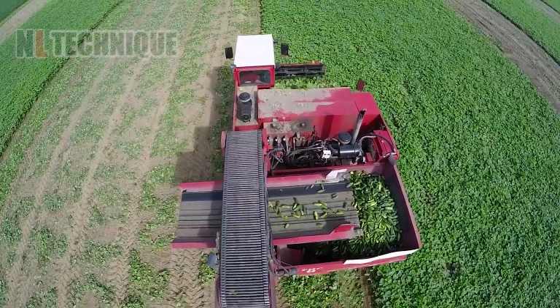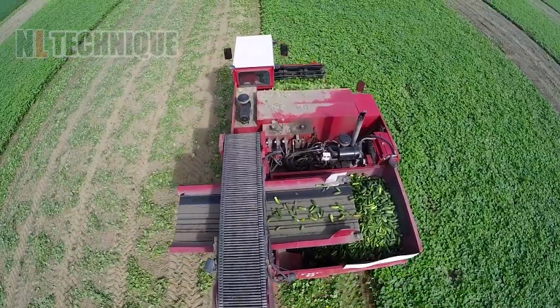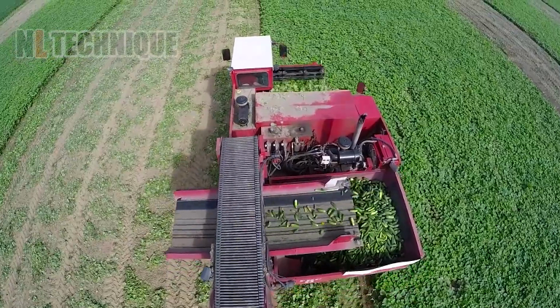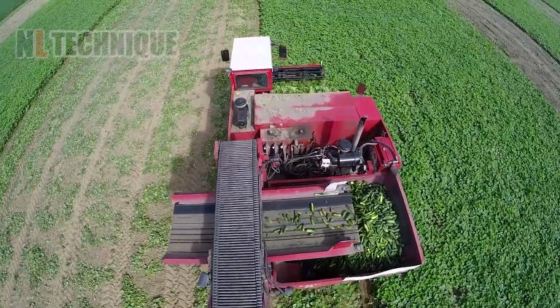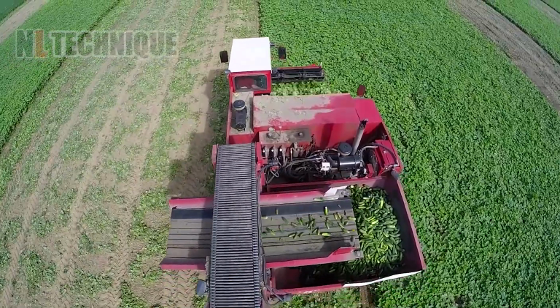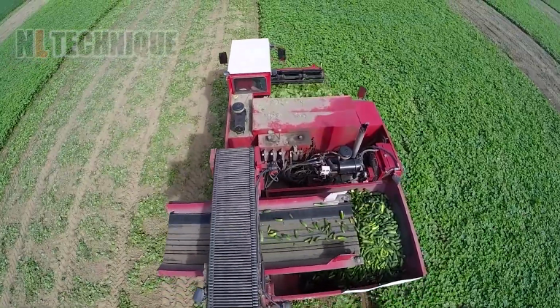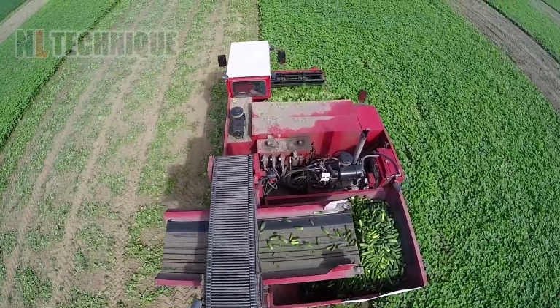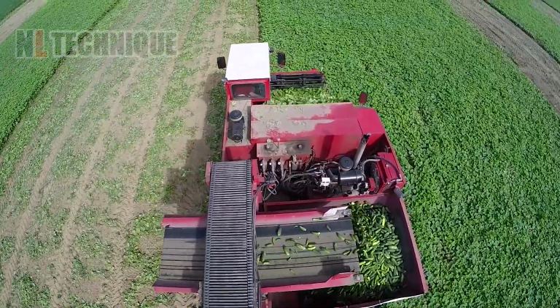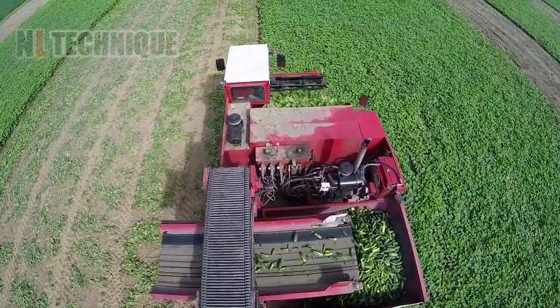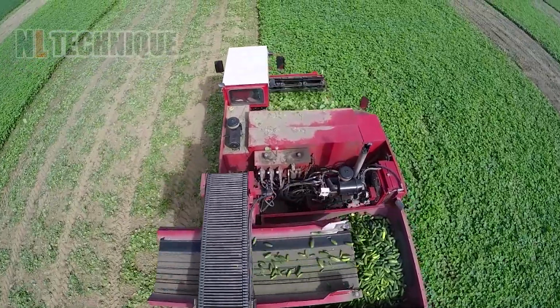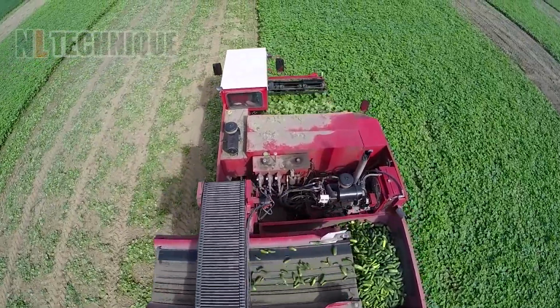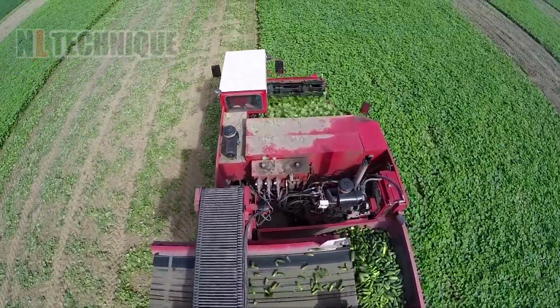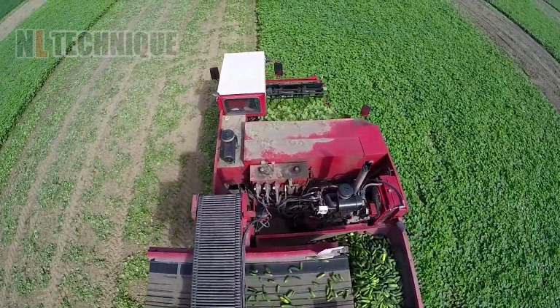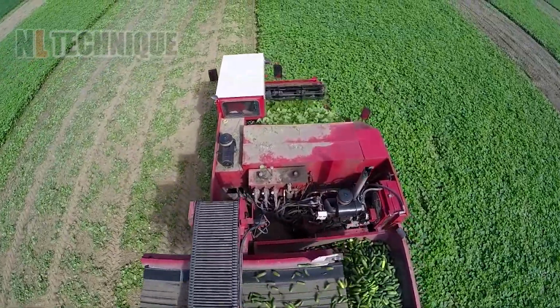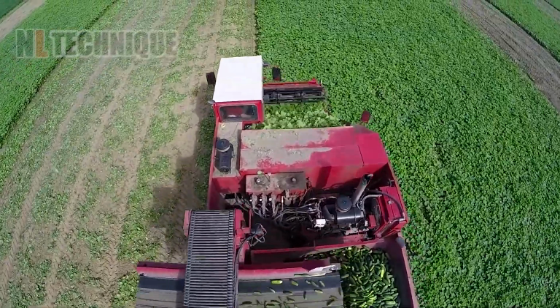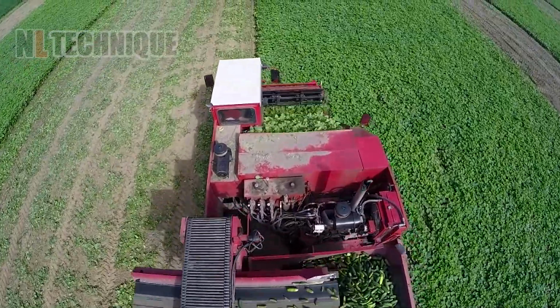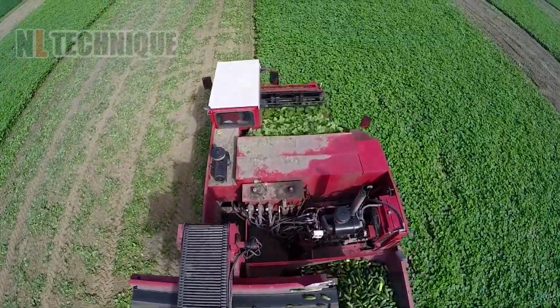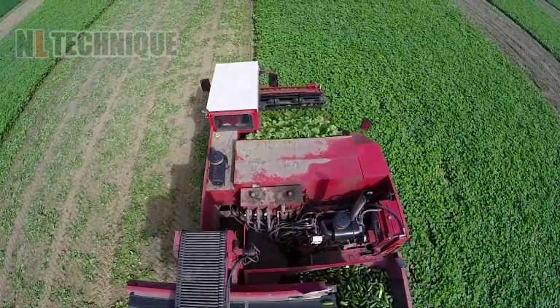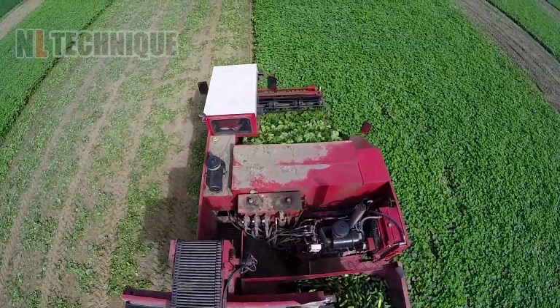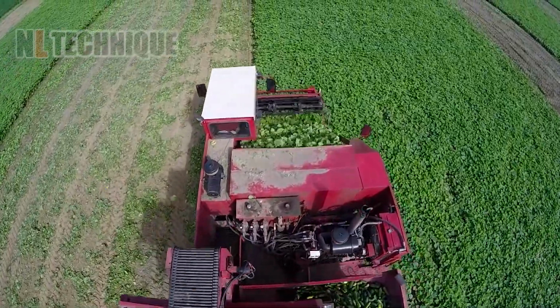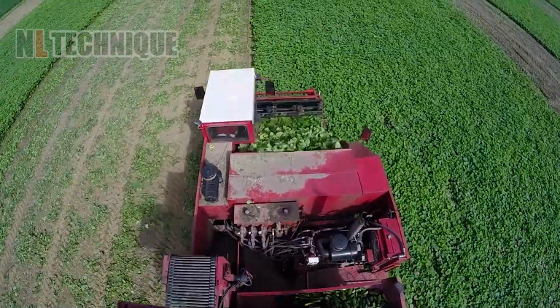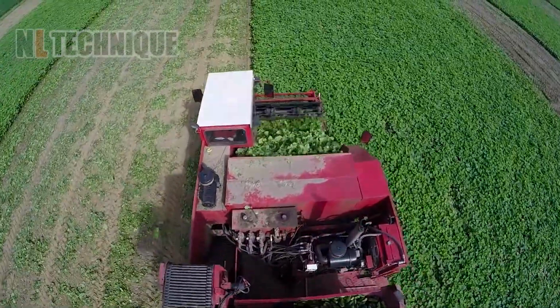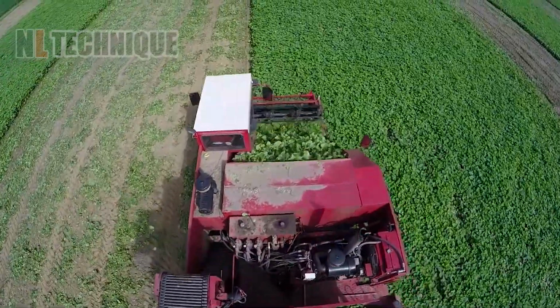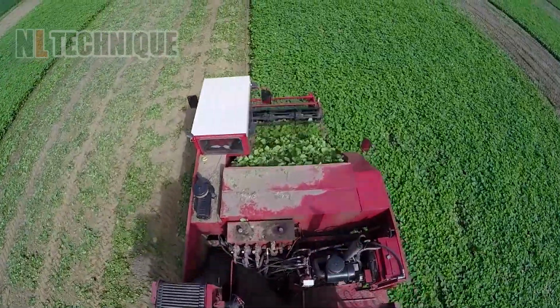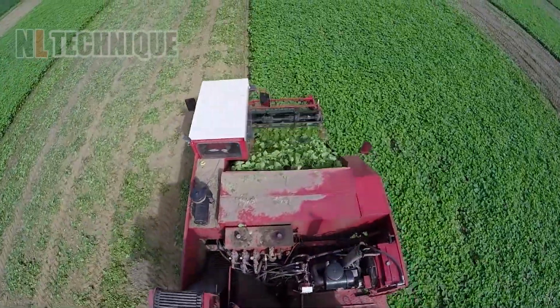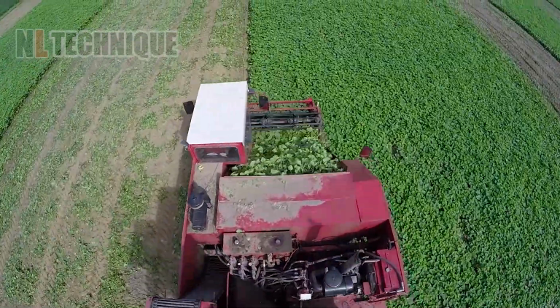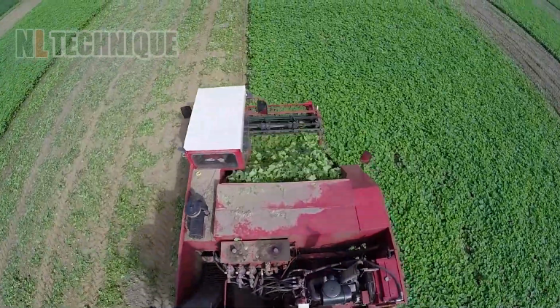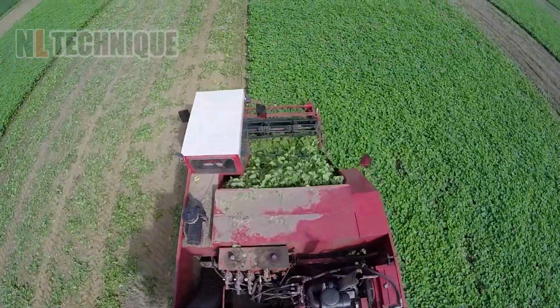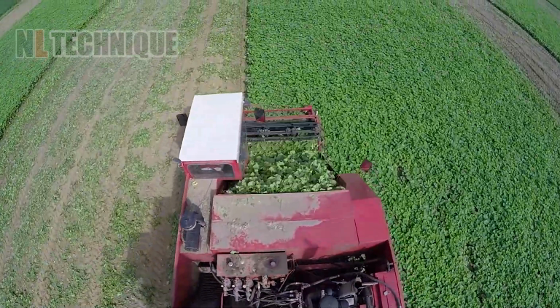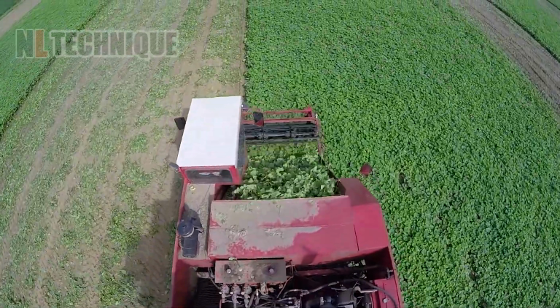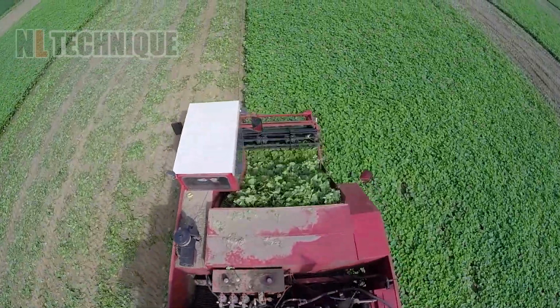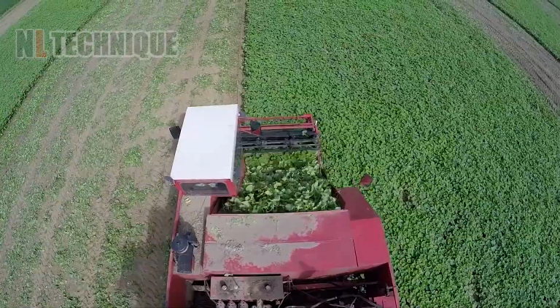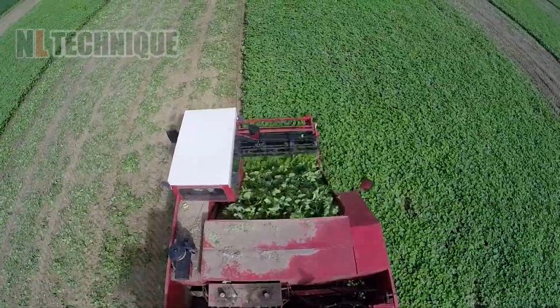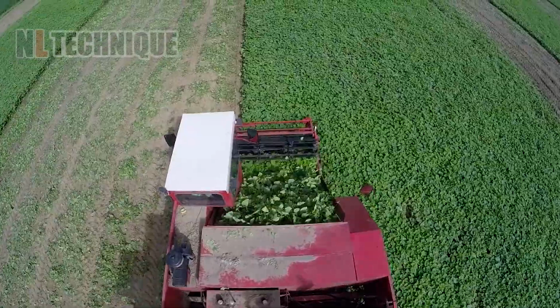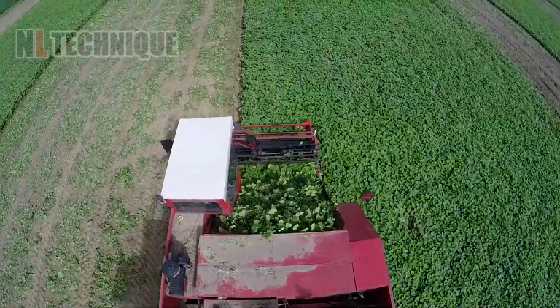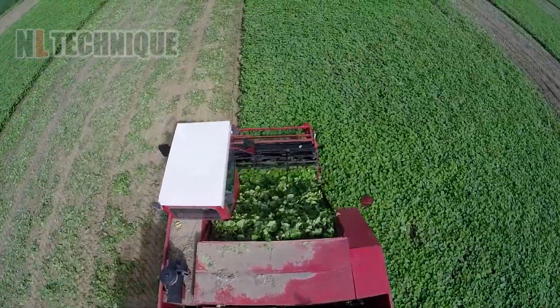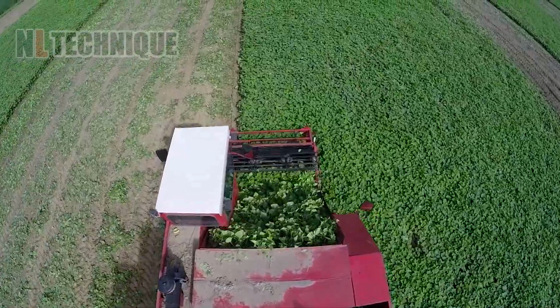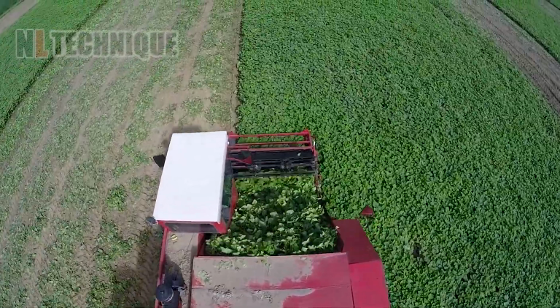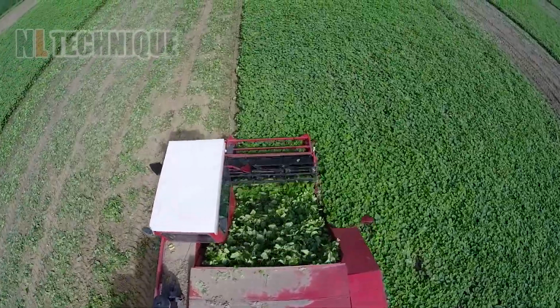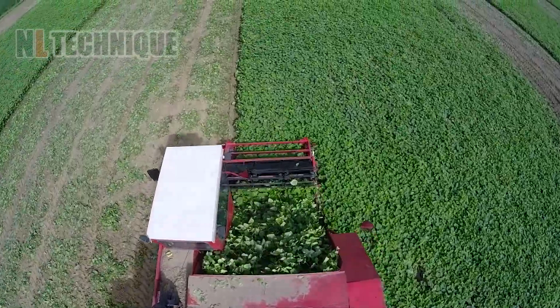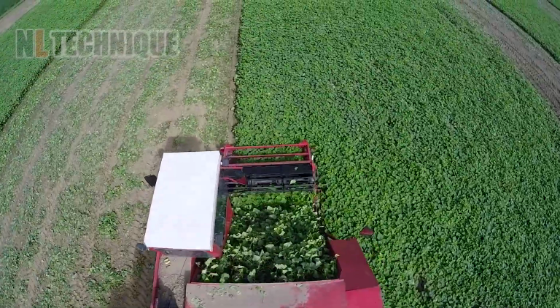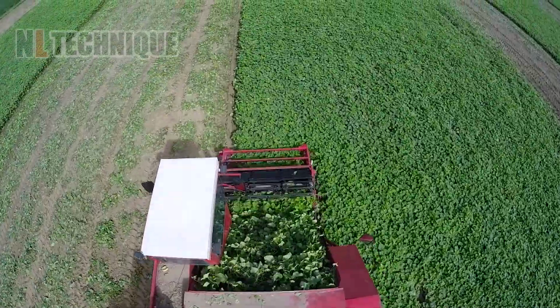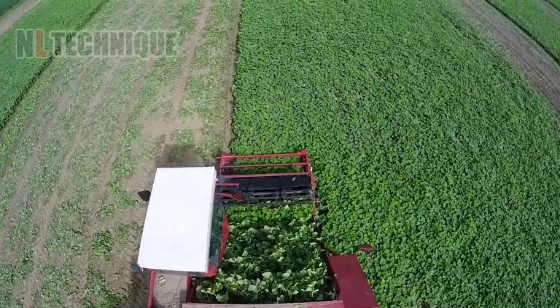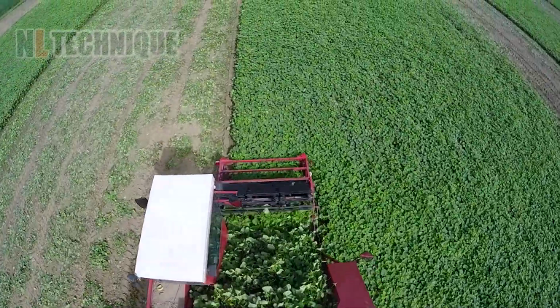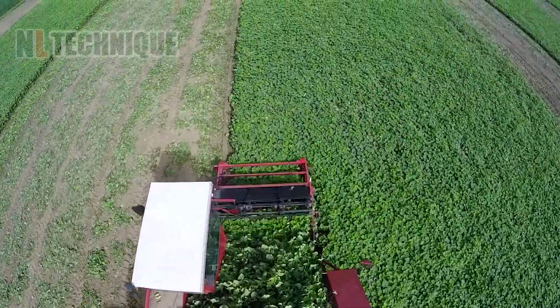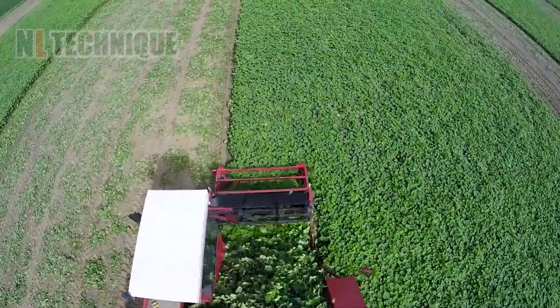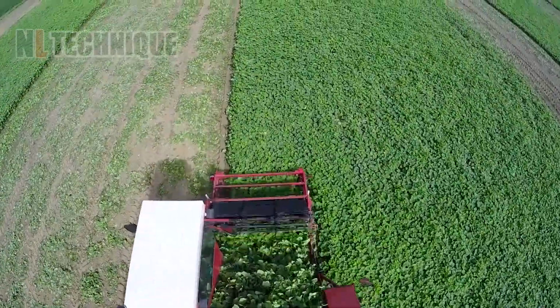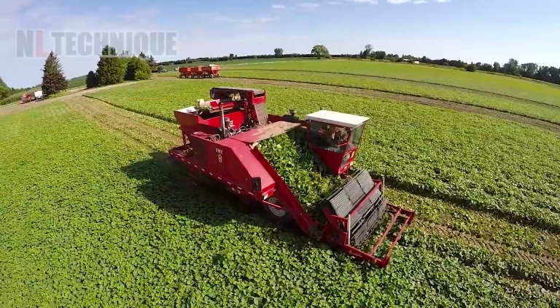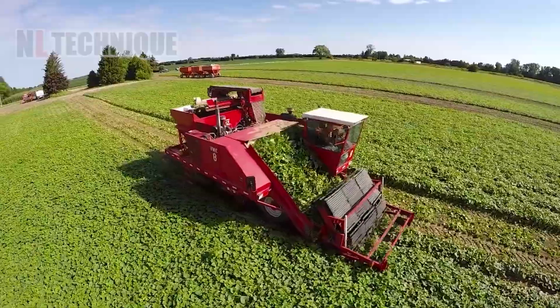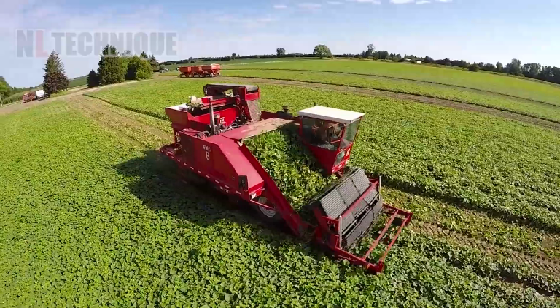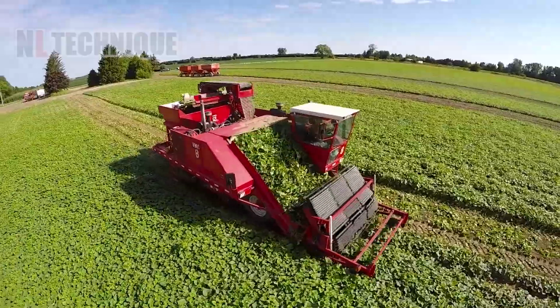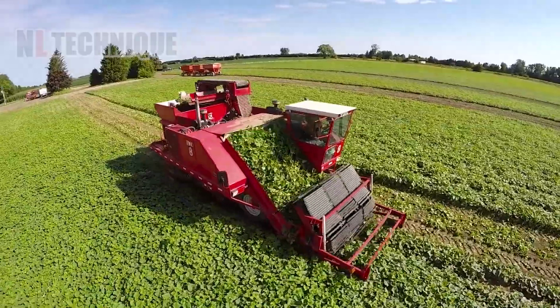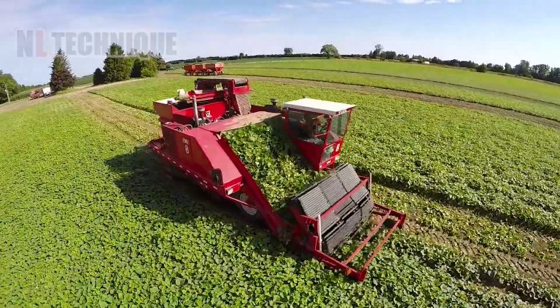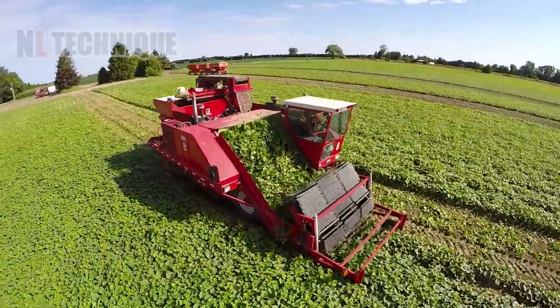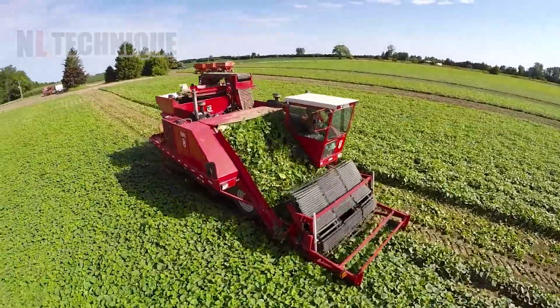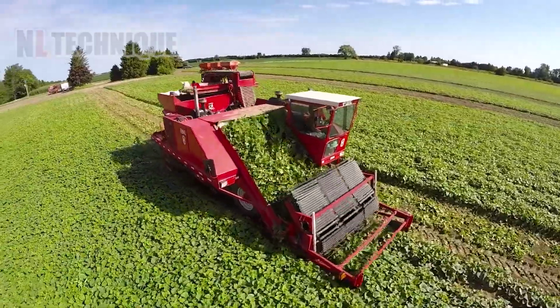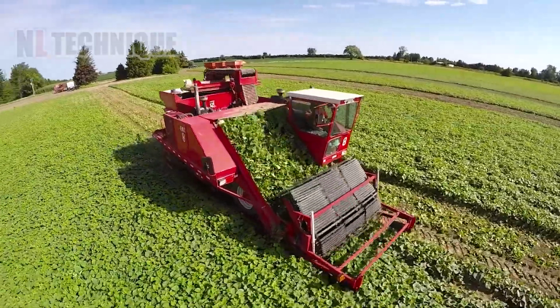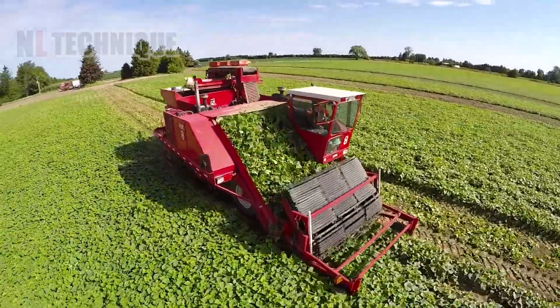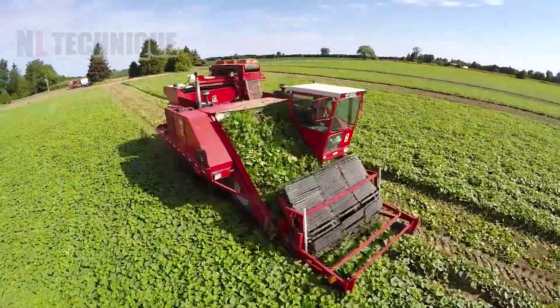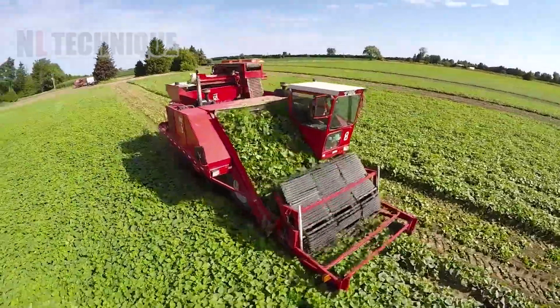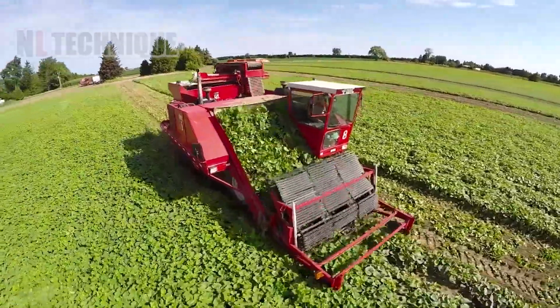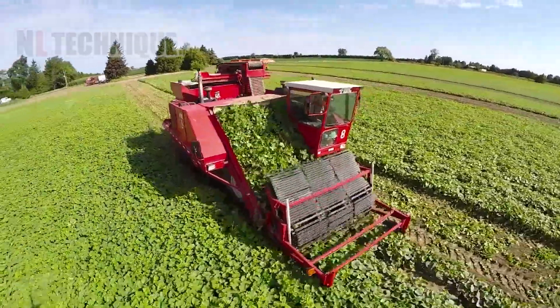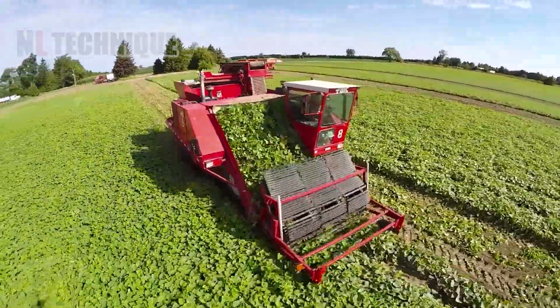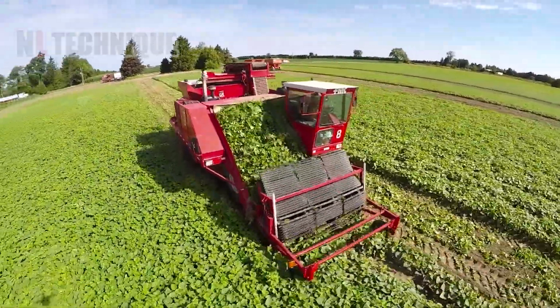This combination of trucks and wagons does wonders through the process of harvesting cucumber on large farms.